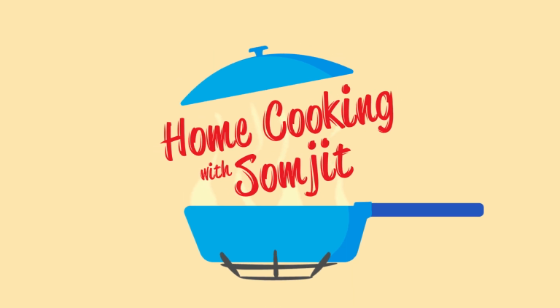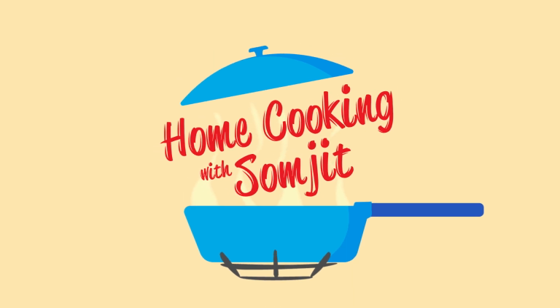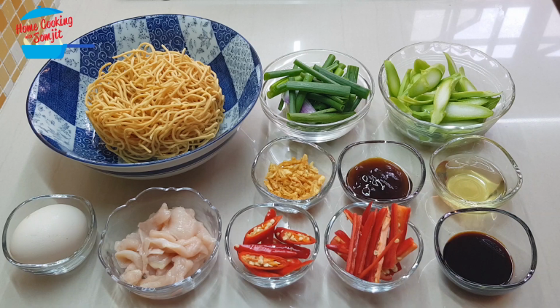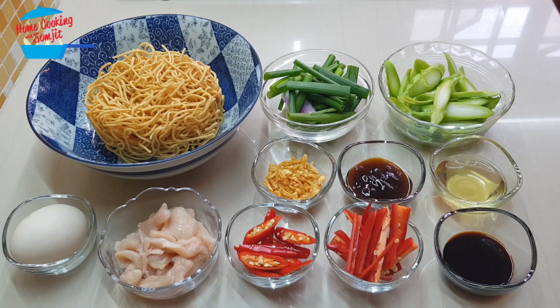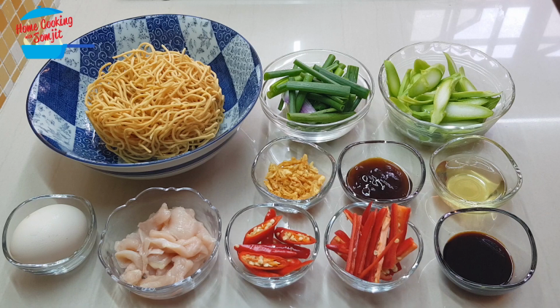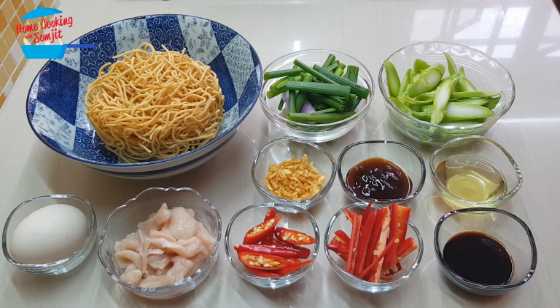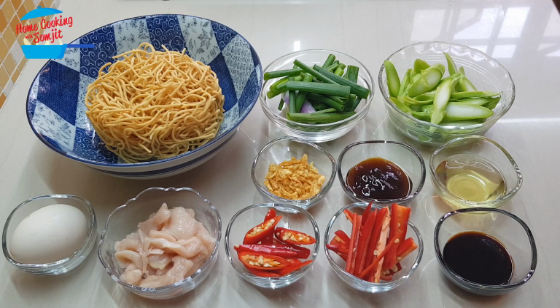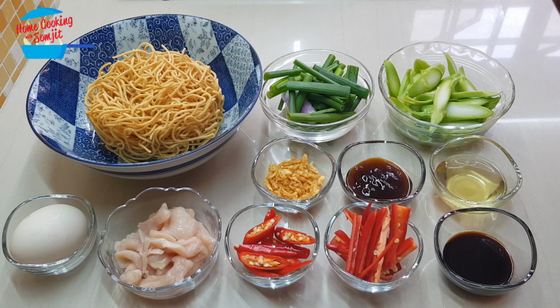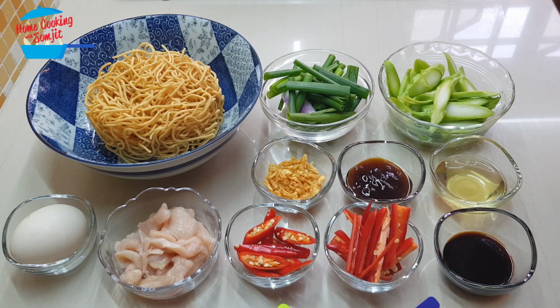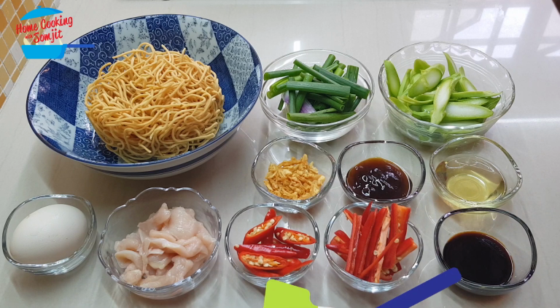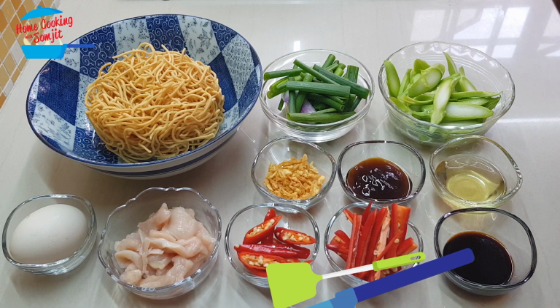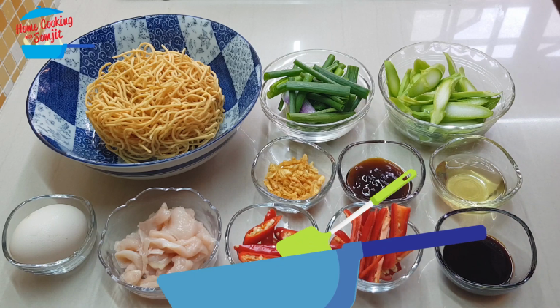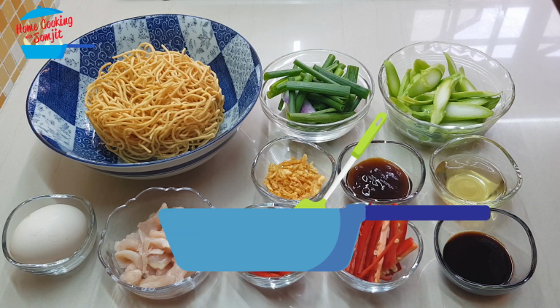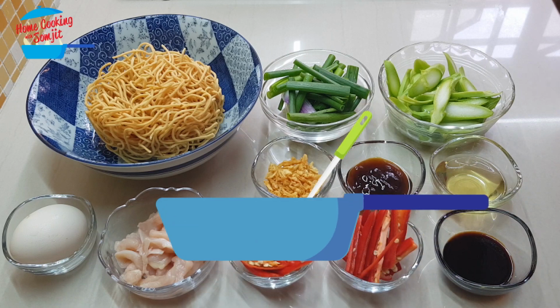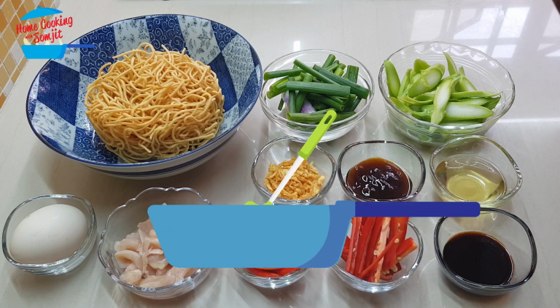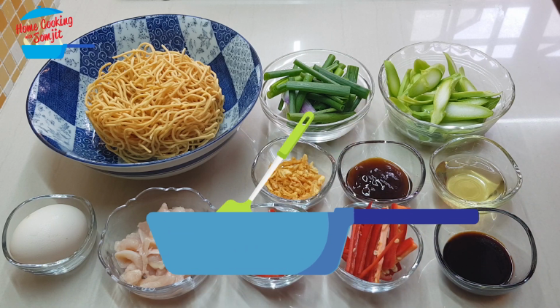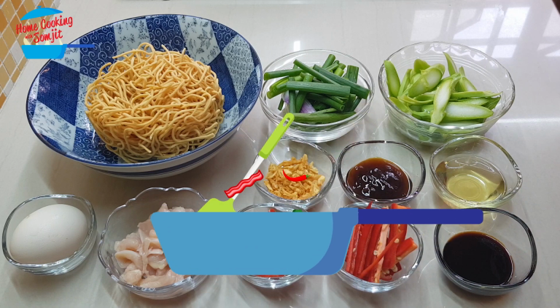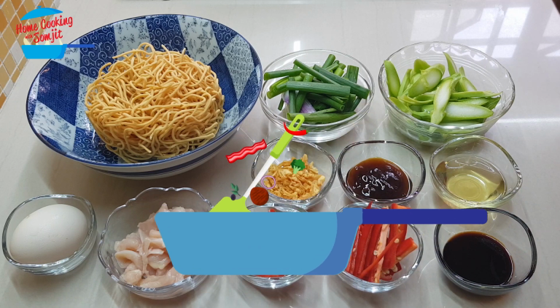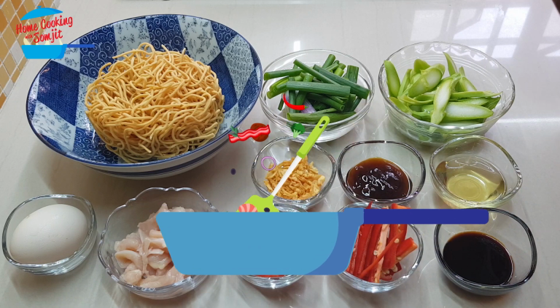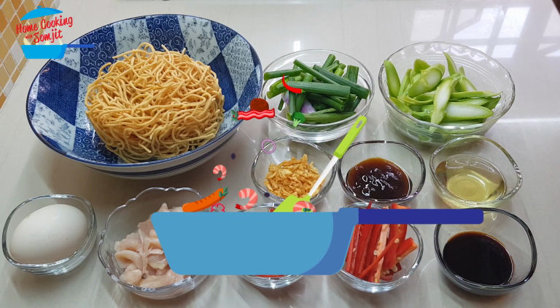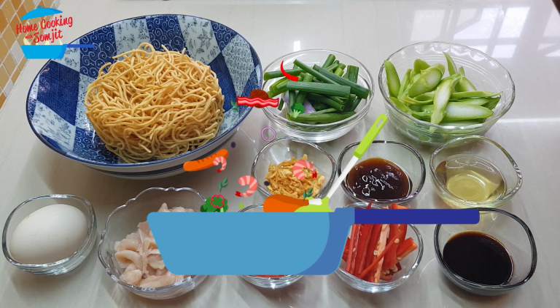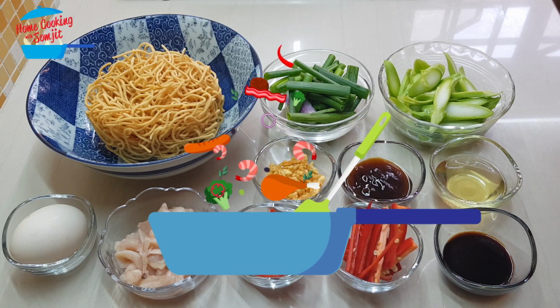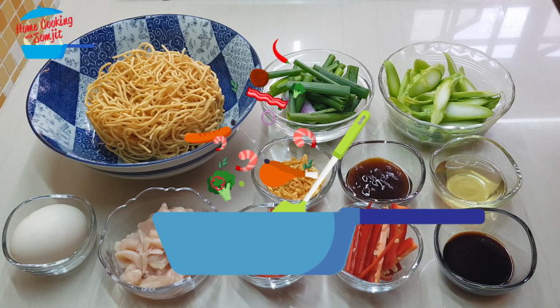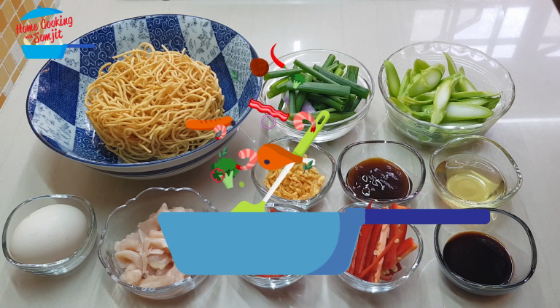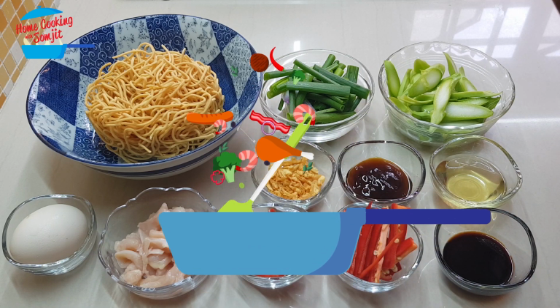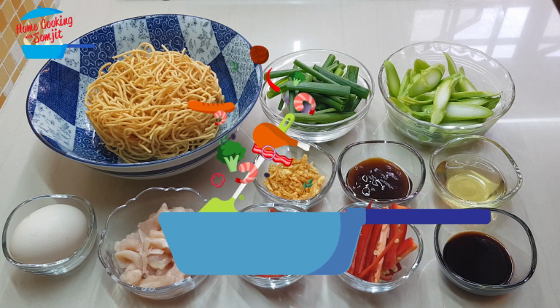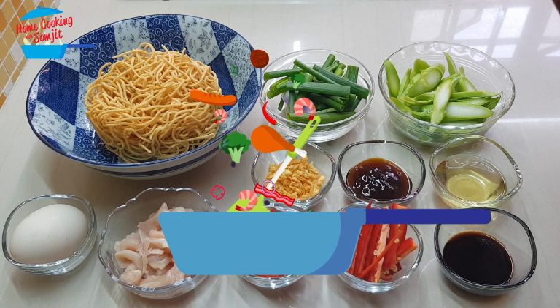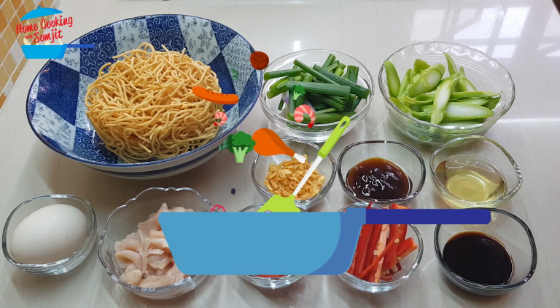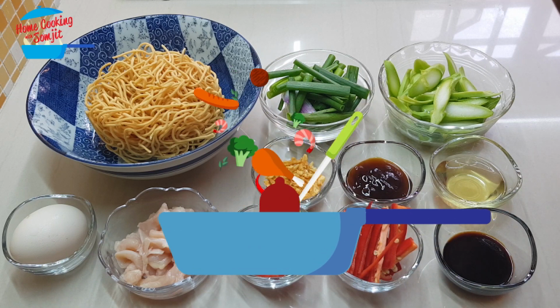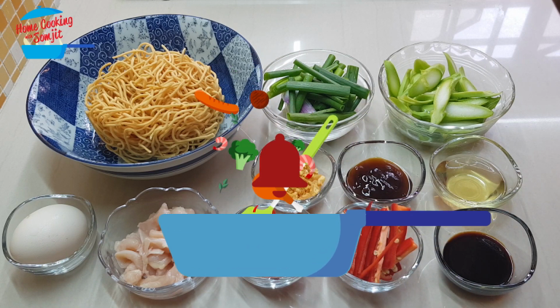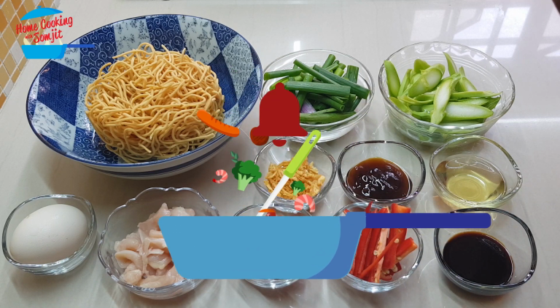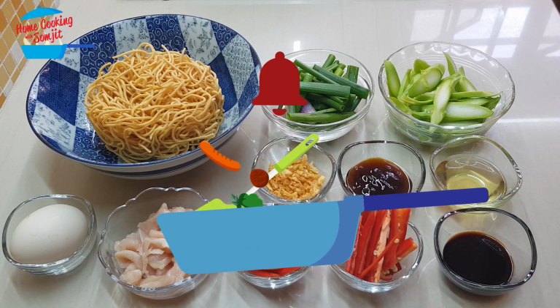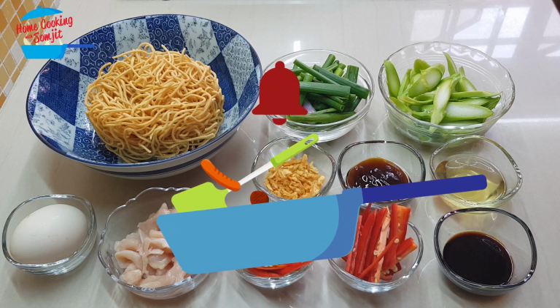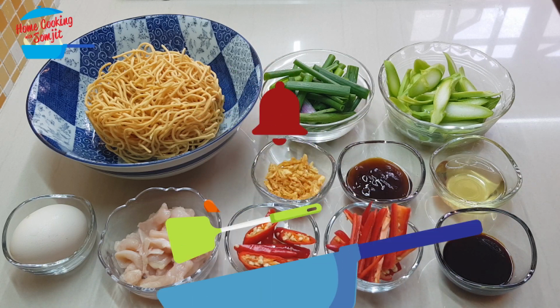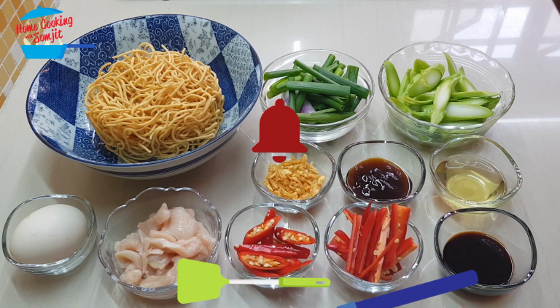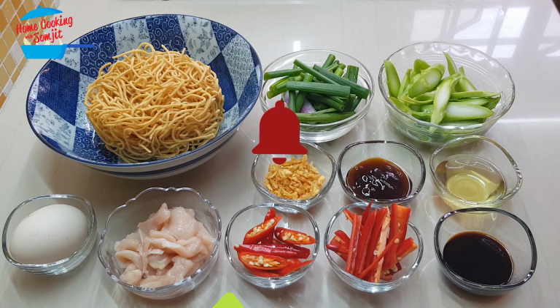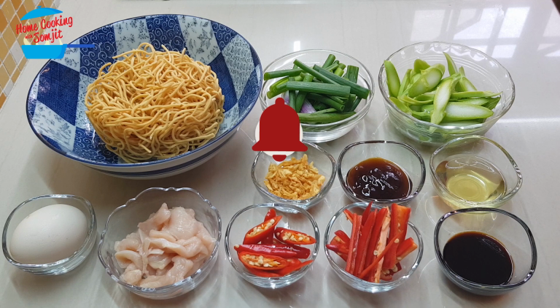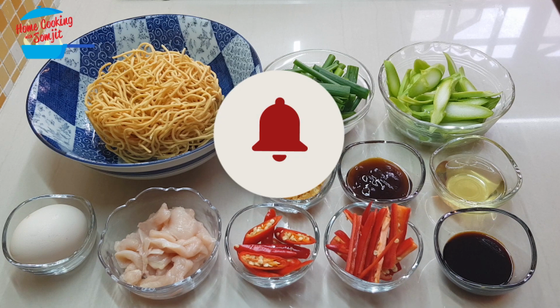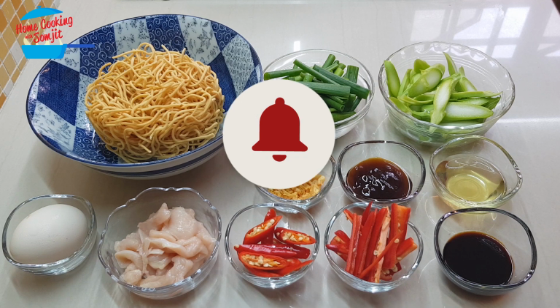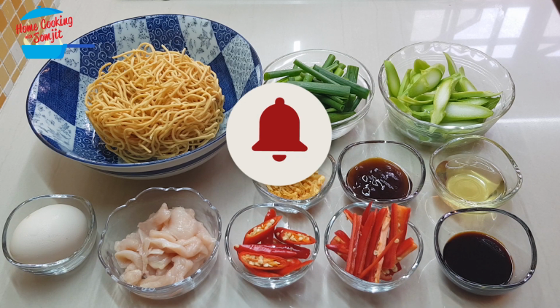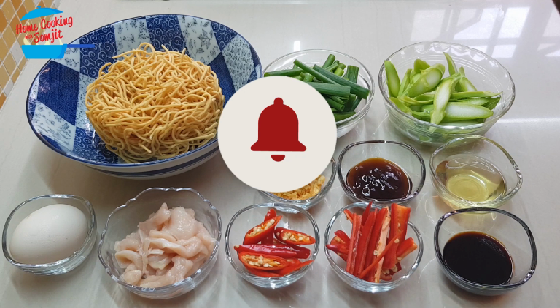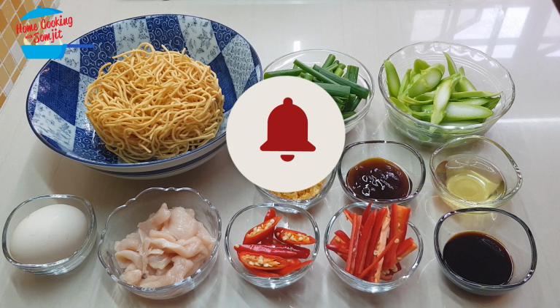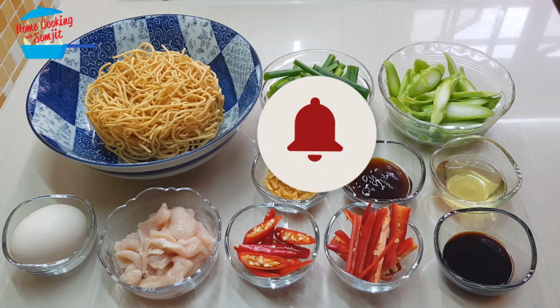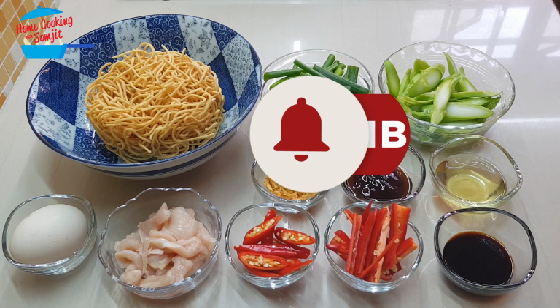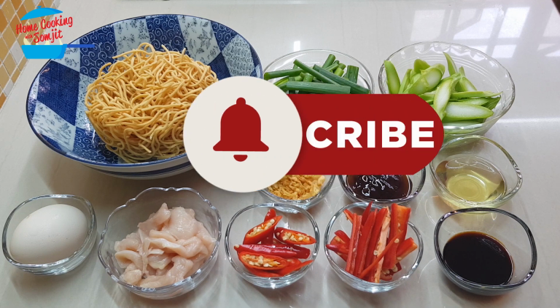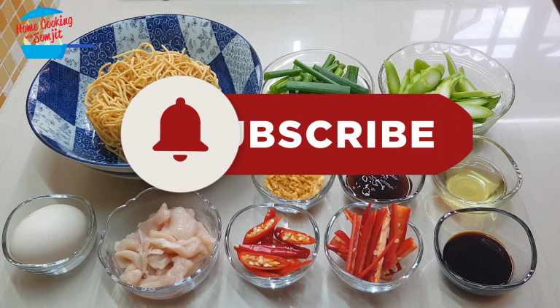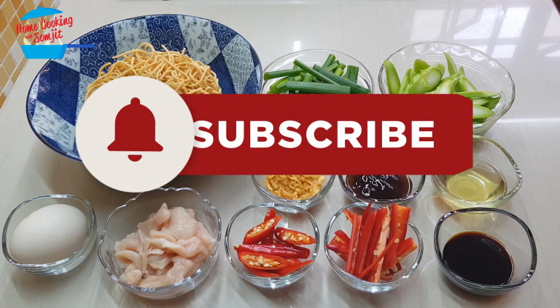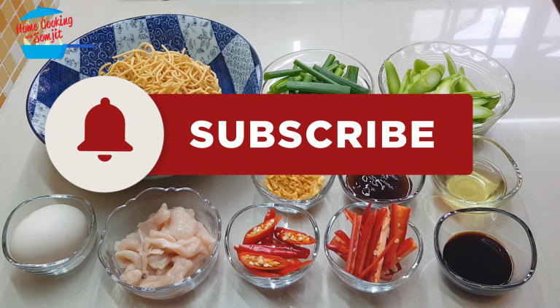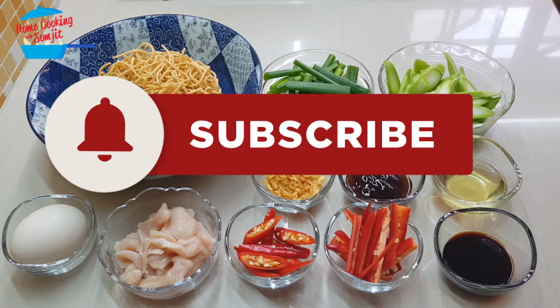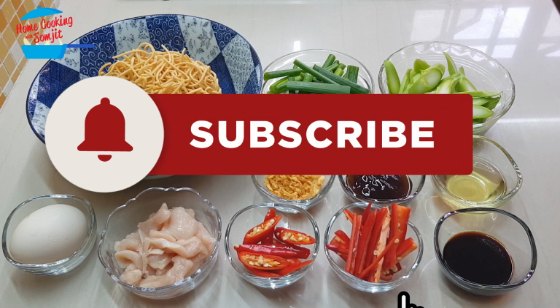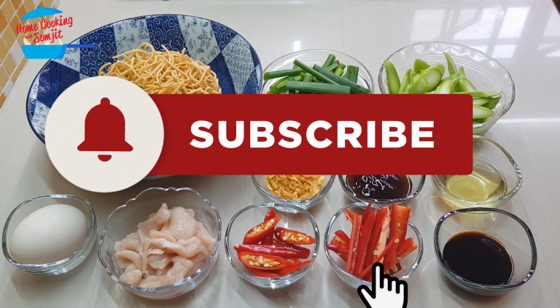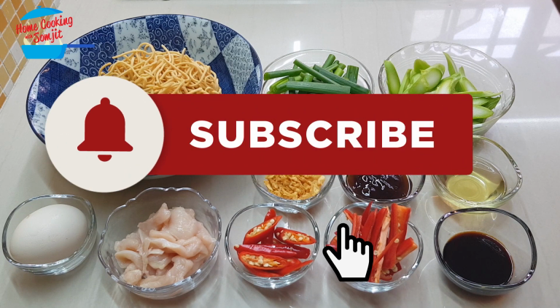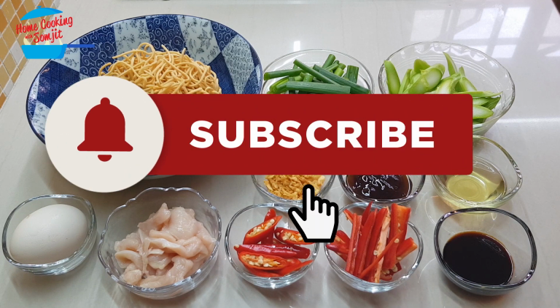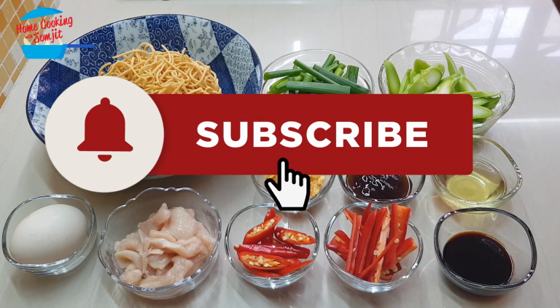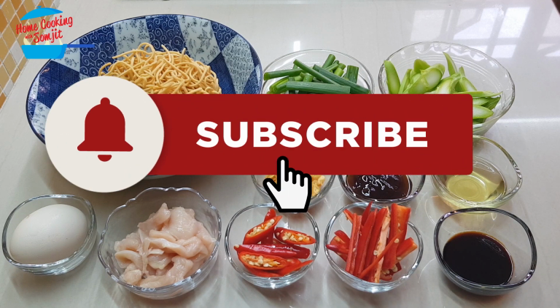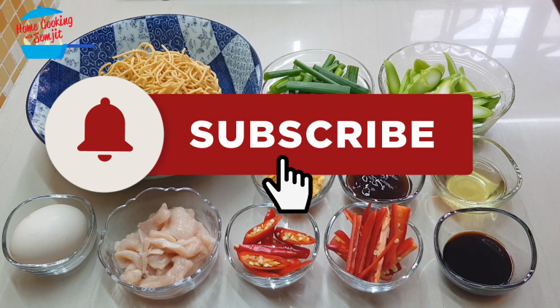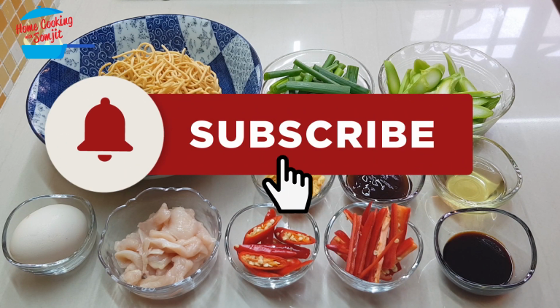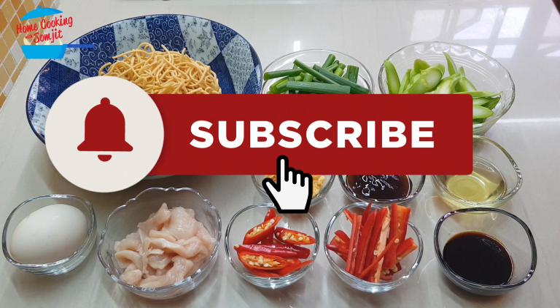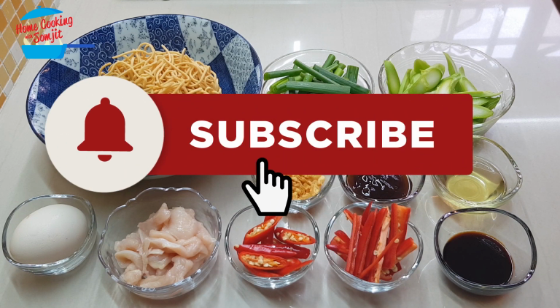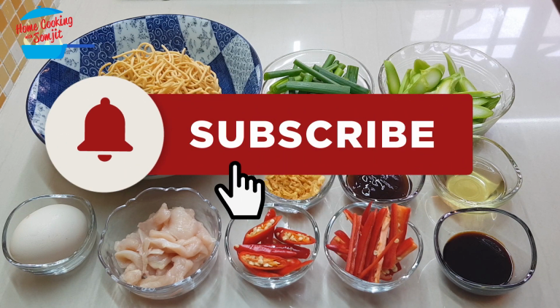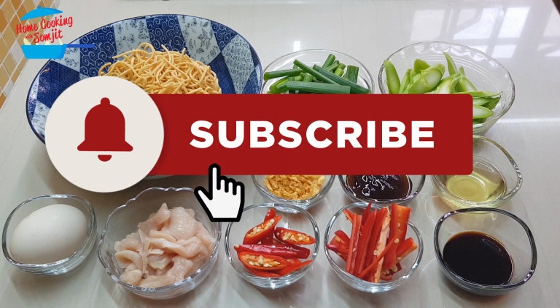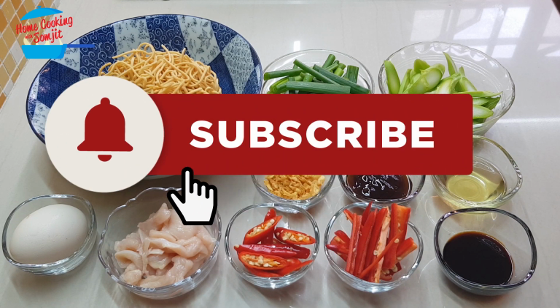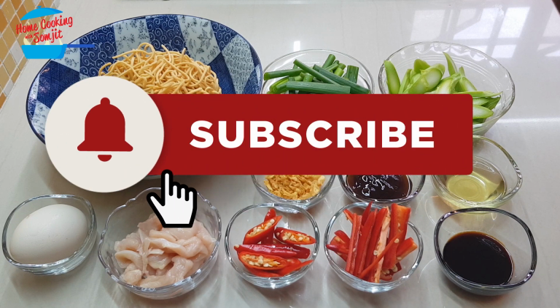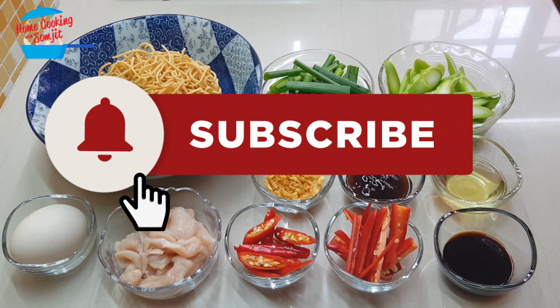Hello, welcome to Home Cooking with Somjit. Today I'm going to cook a very simple spicy stir-fry yi mi.